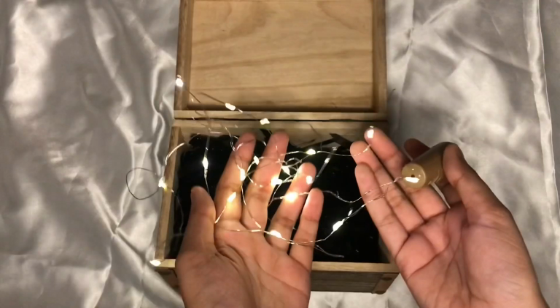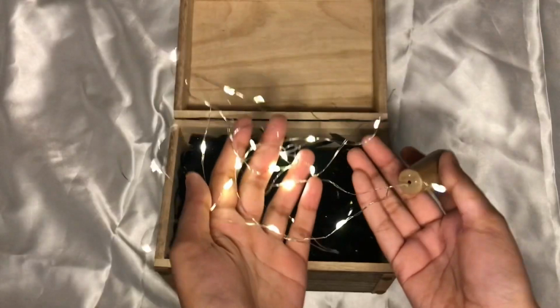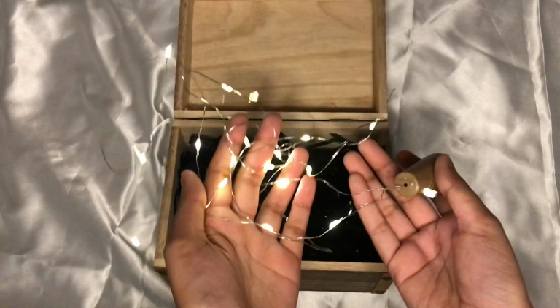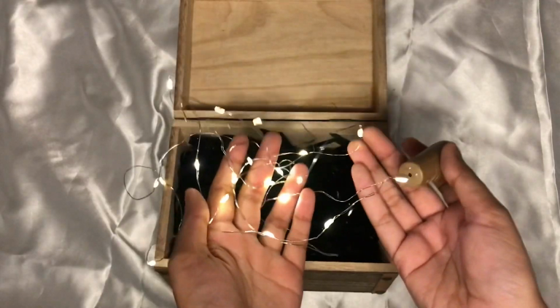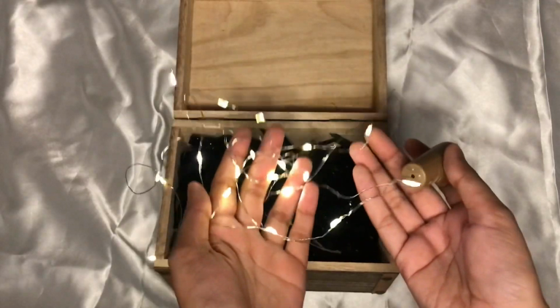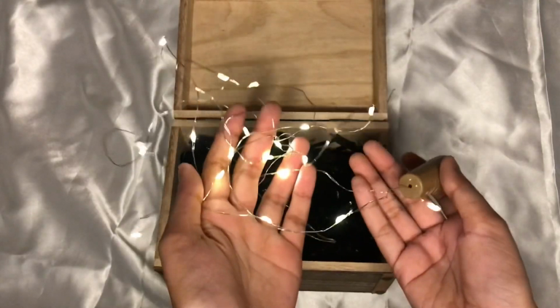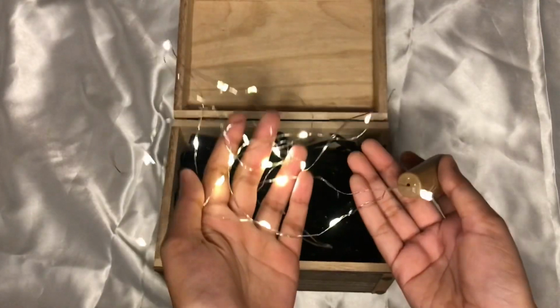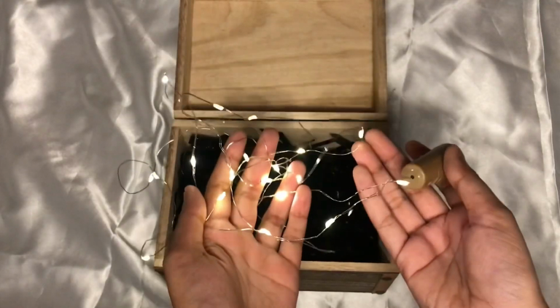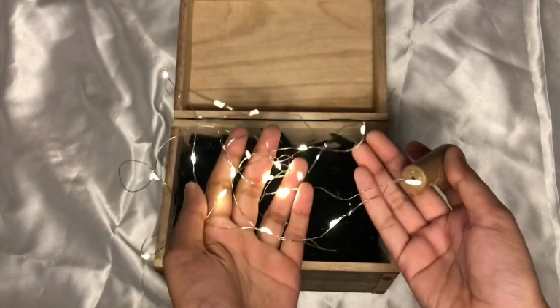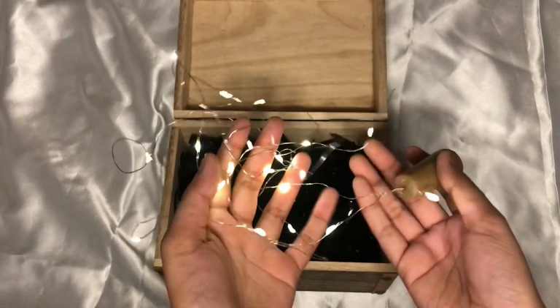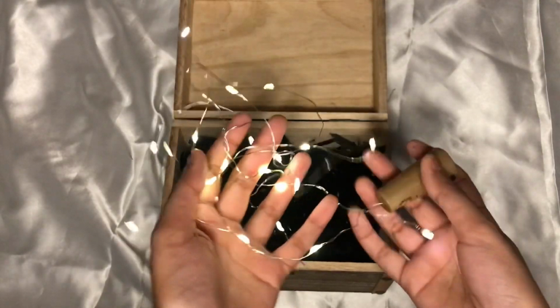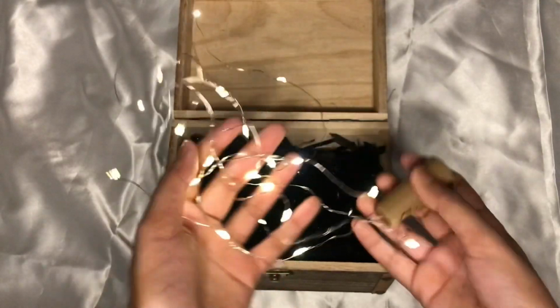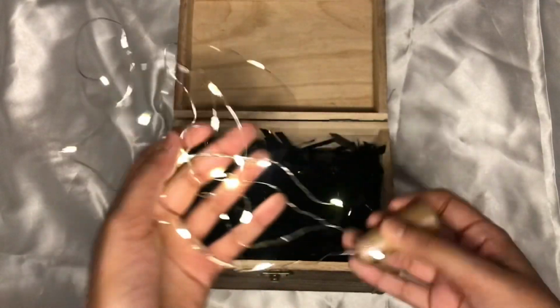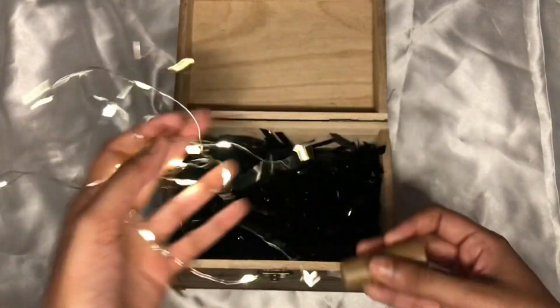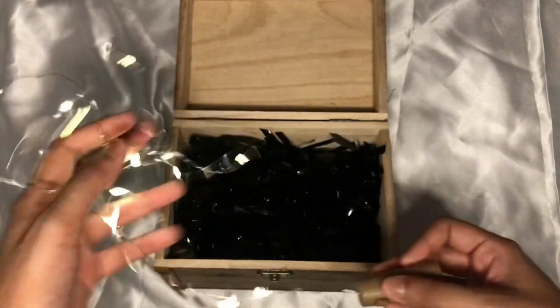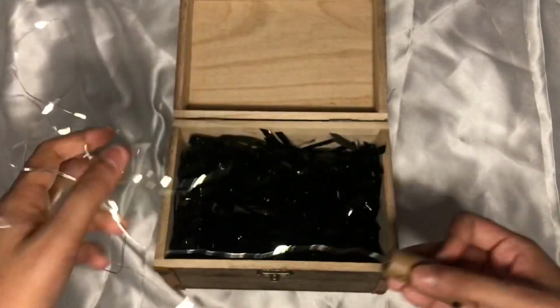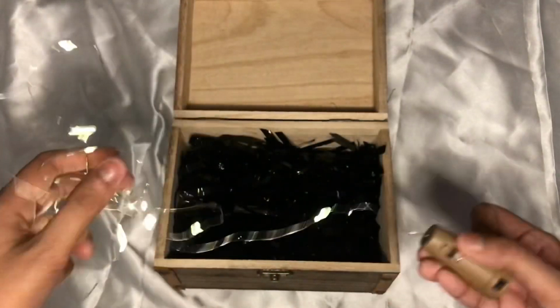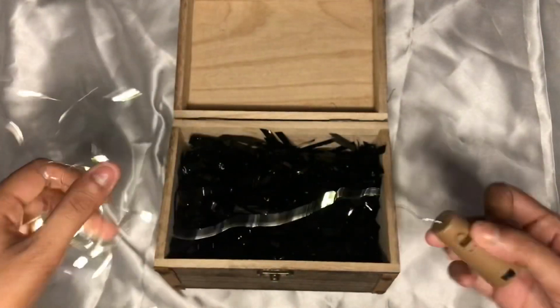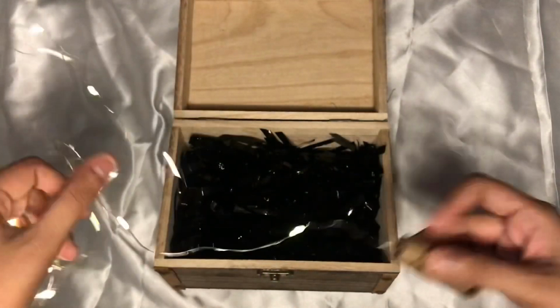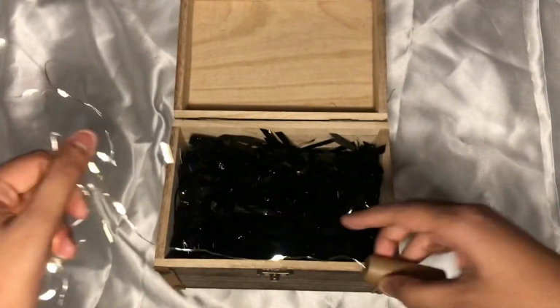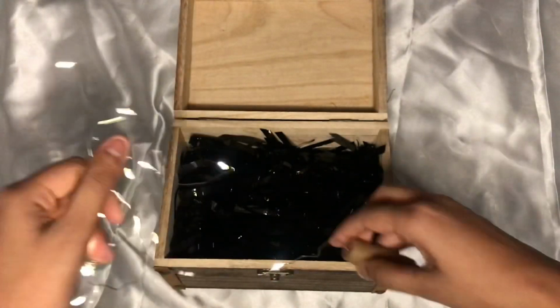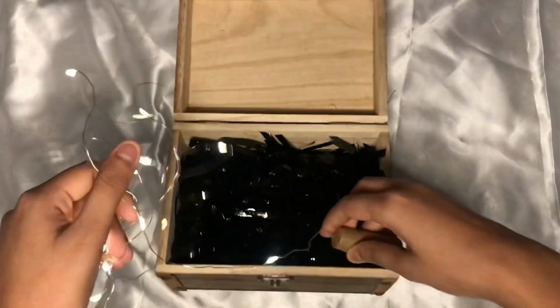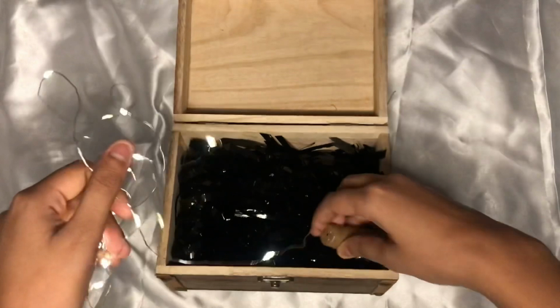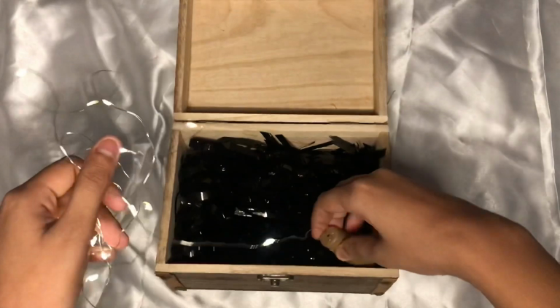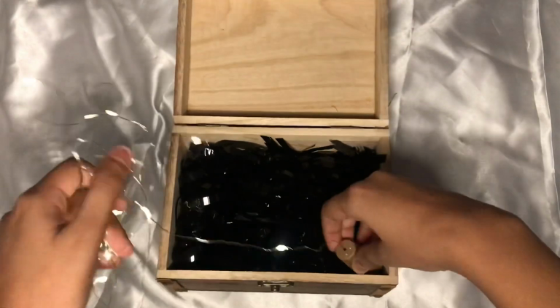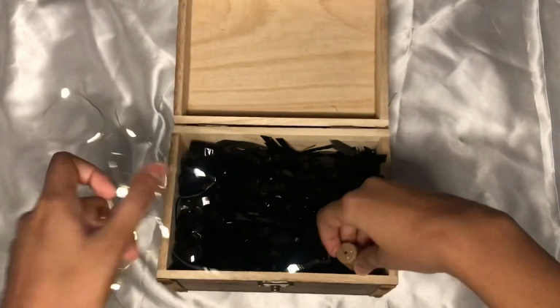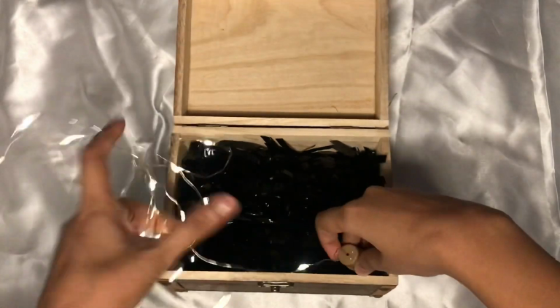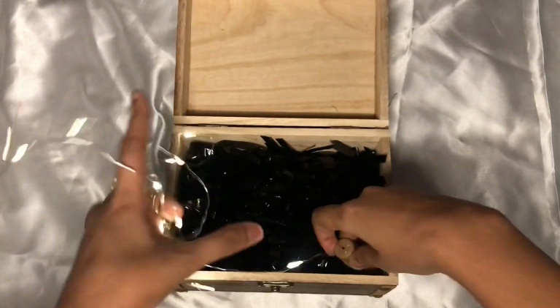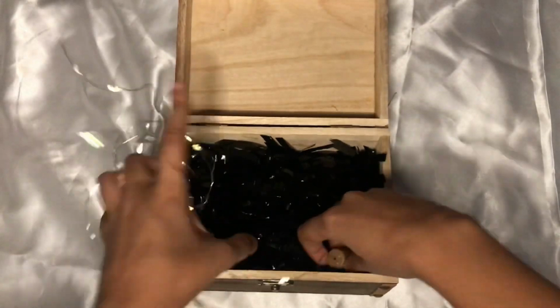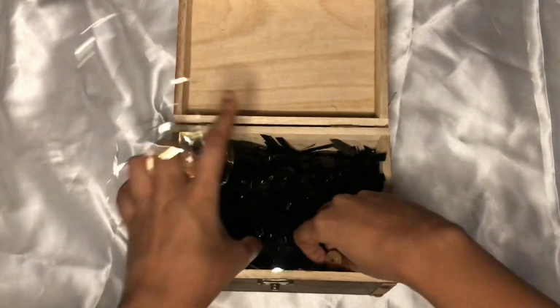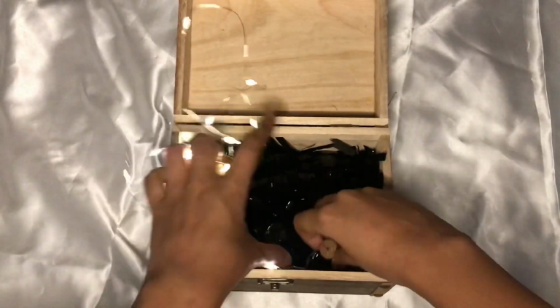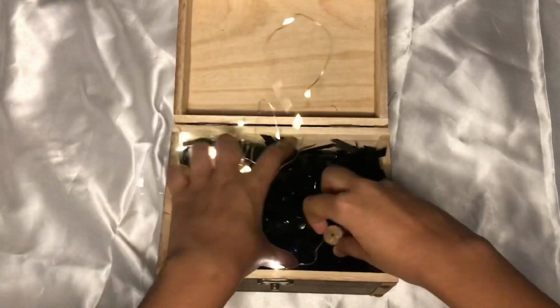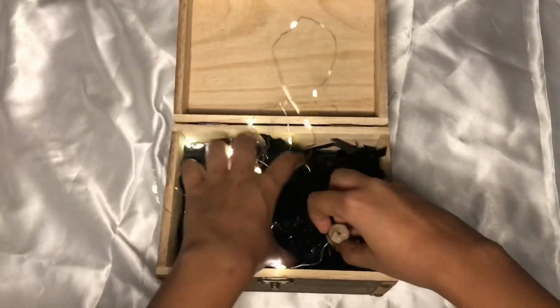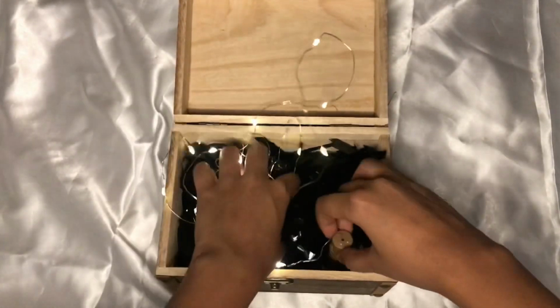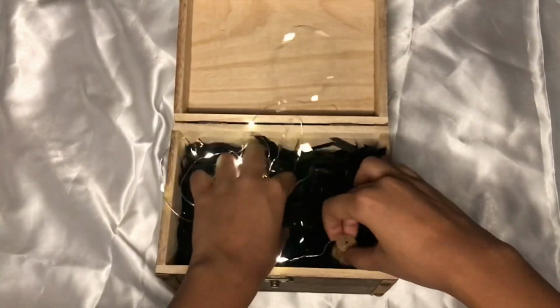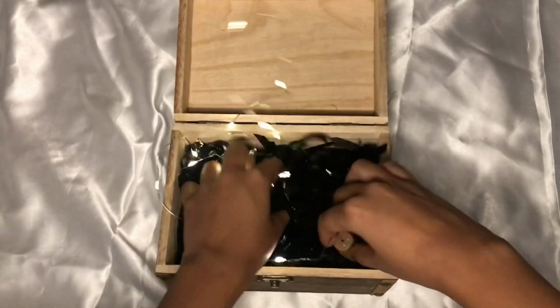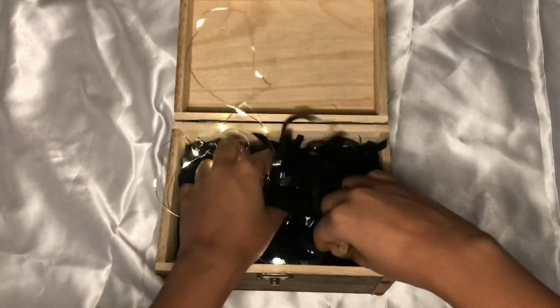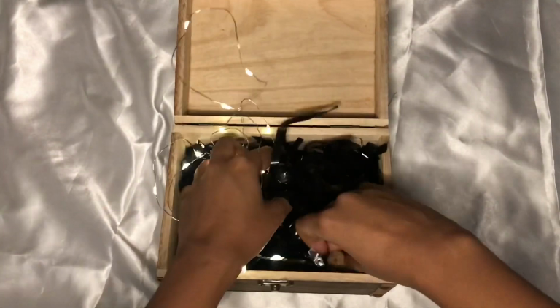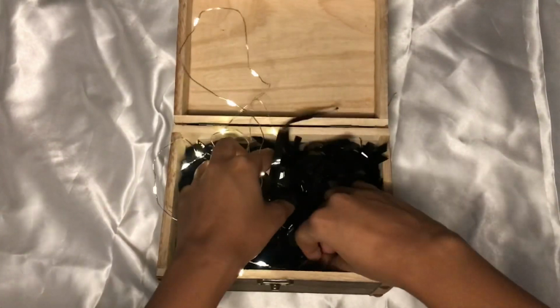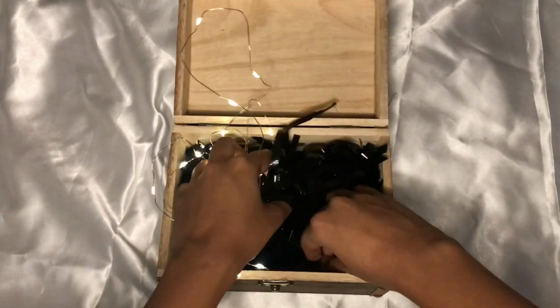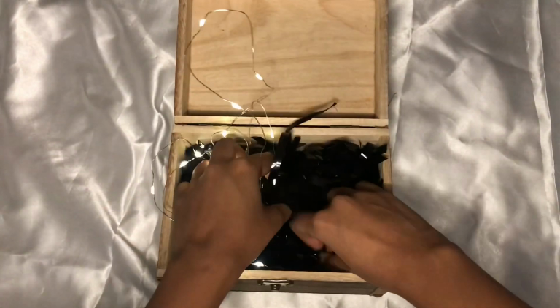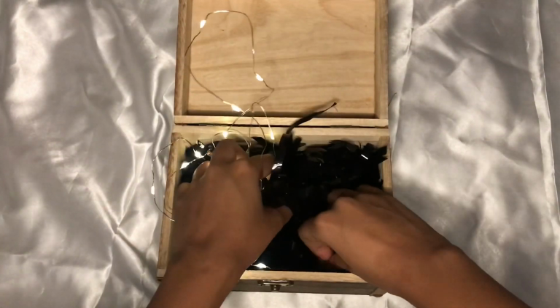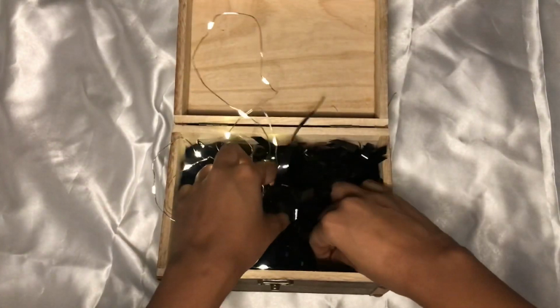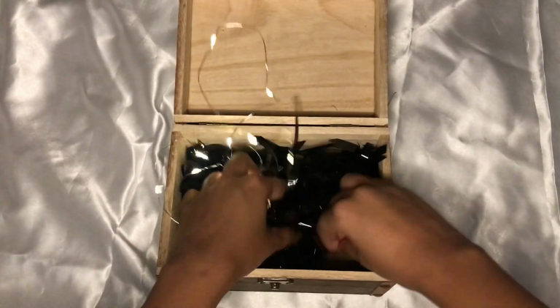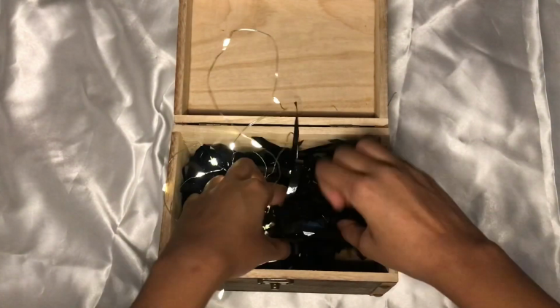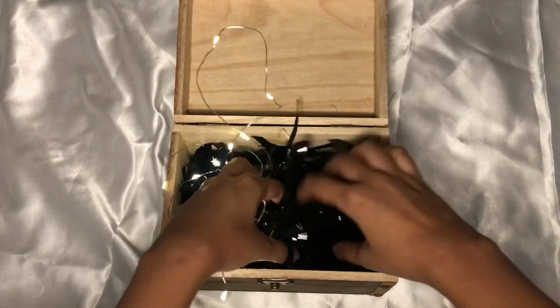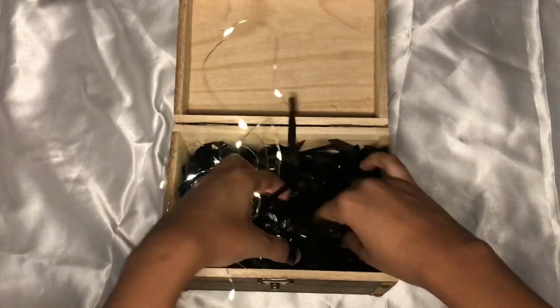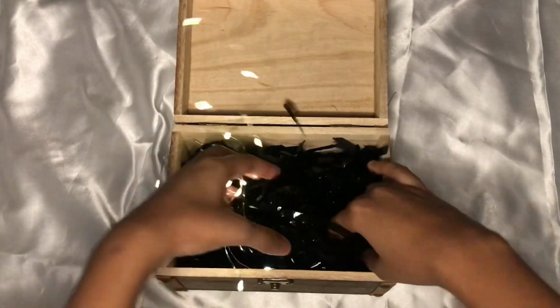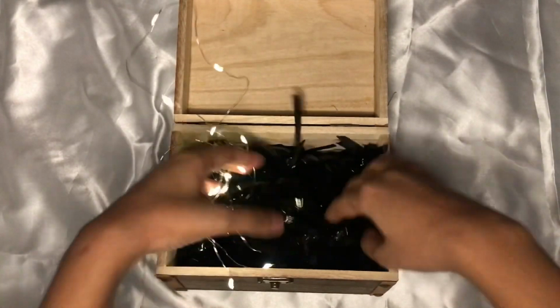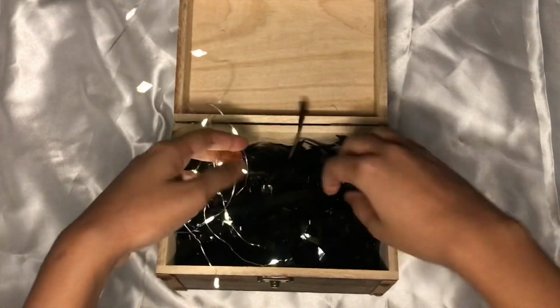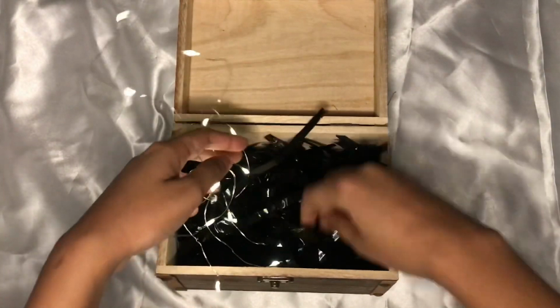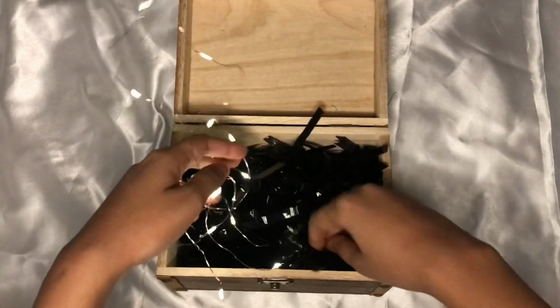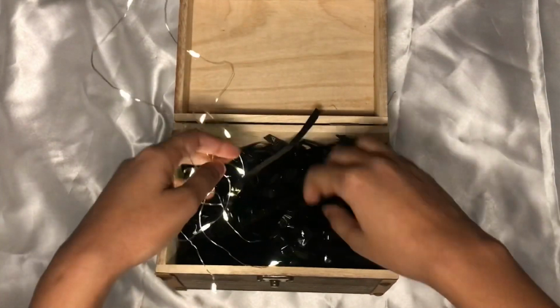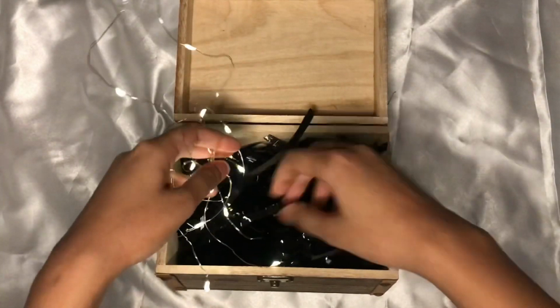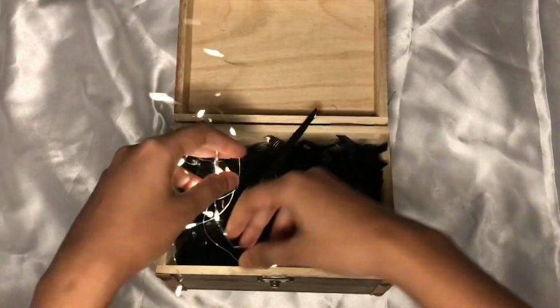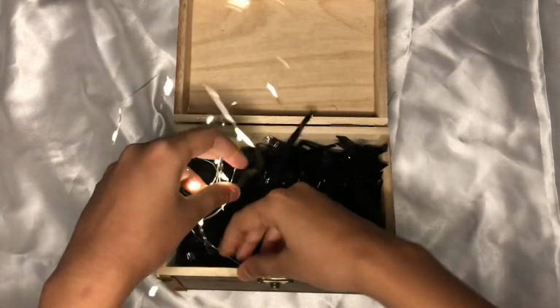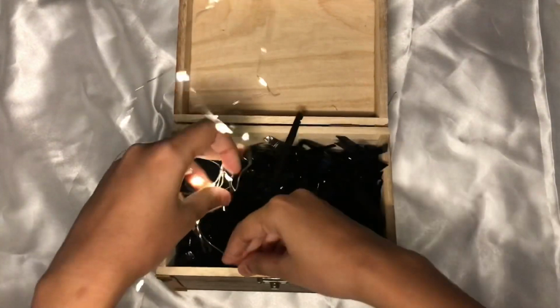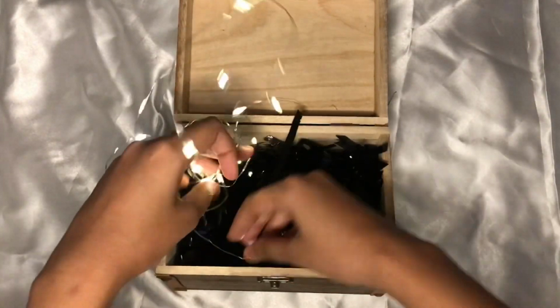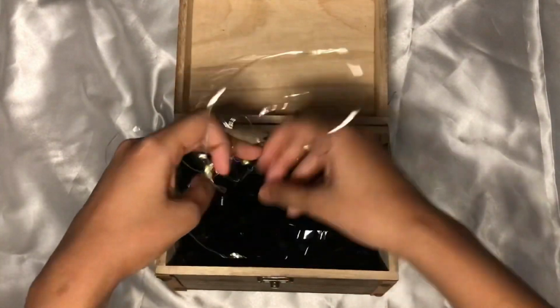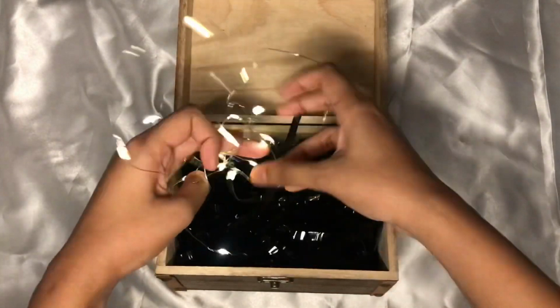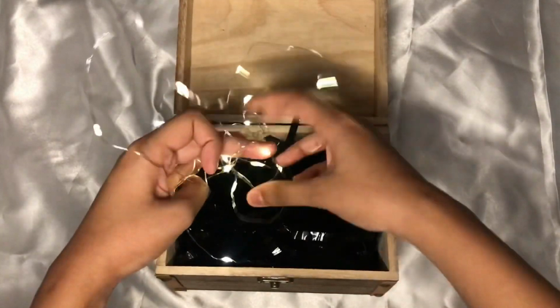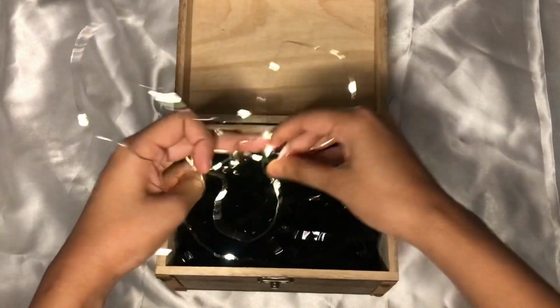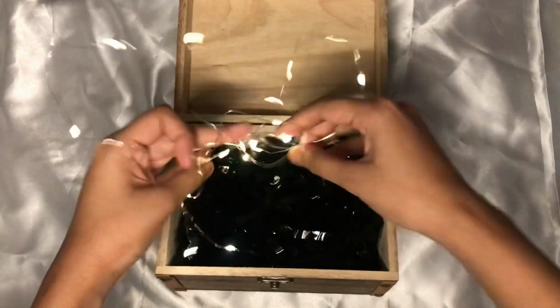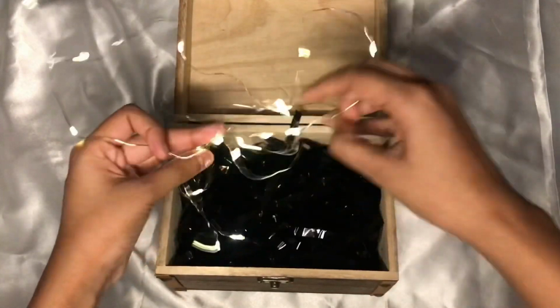Now I'm using some fairy lights — you cannot go wrong with fairy lights. Just pop up your stuff and make it look alive.